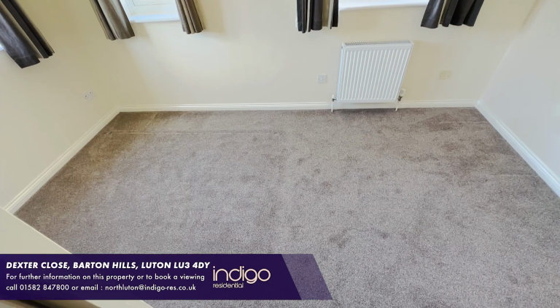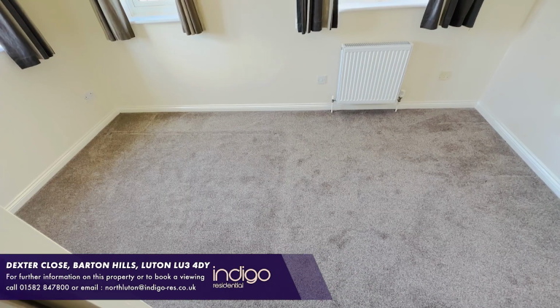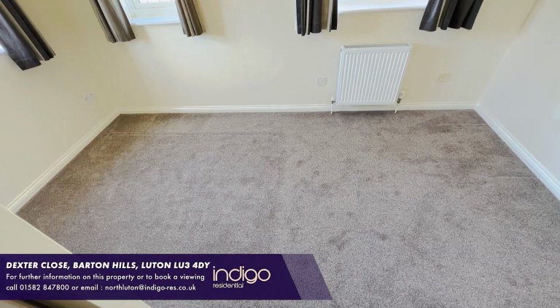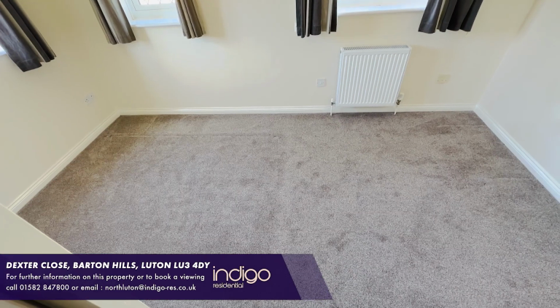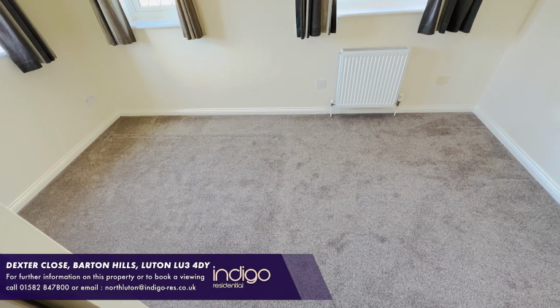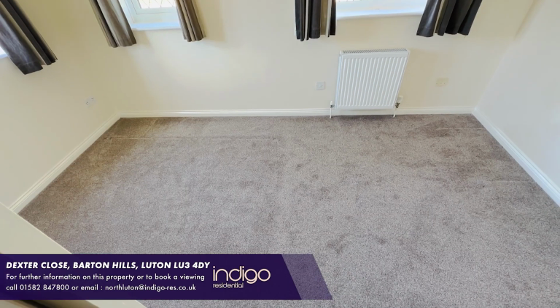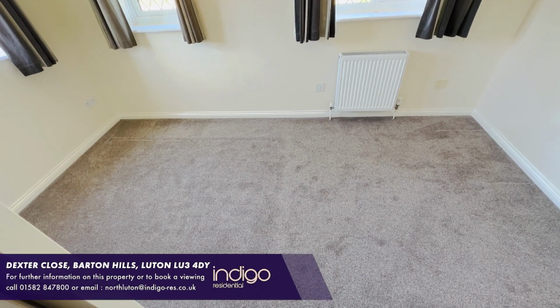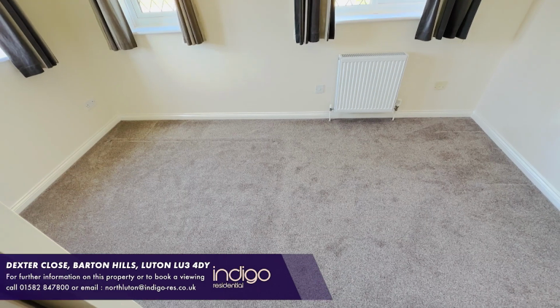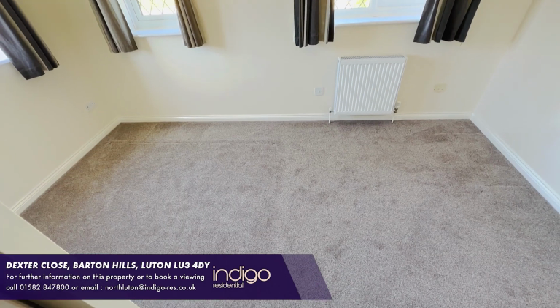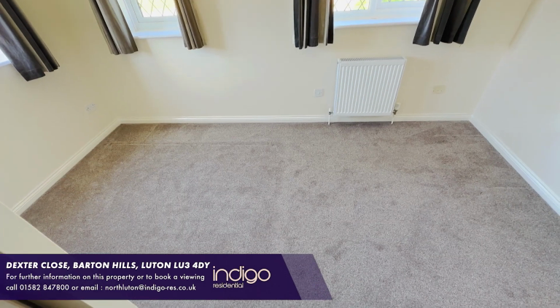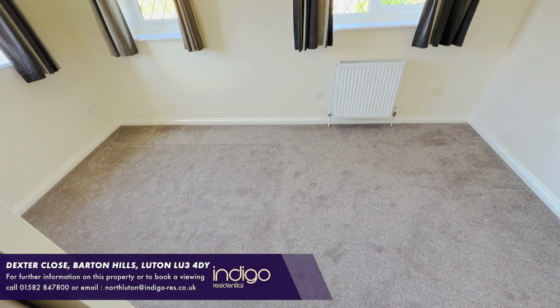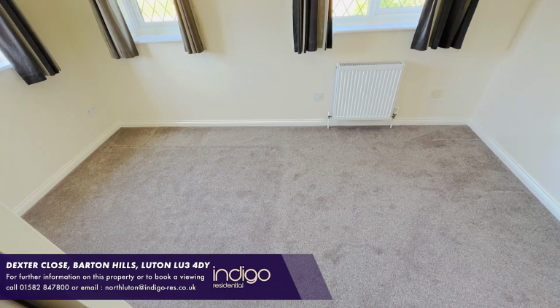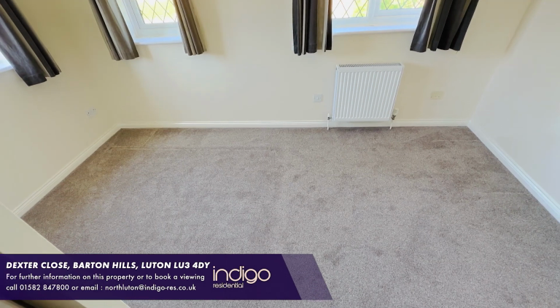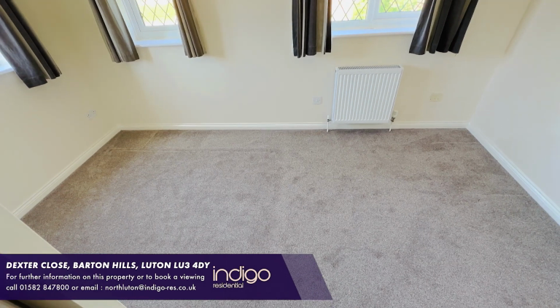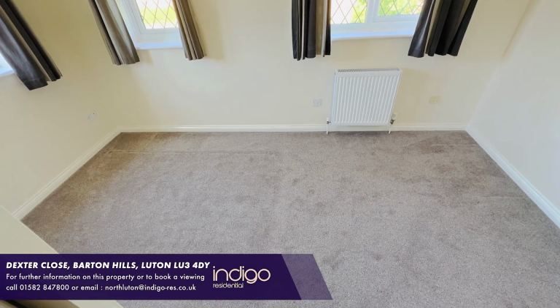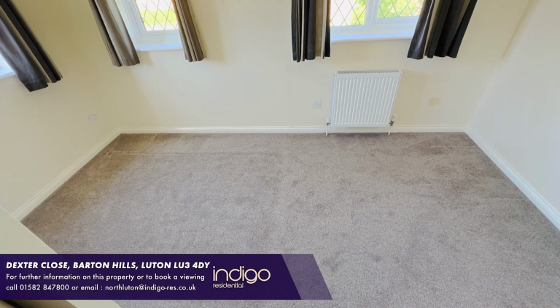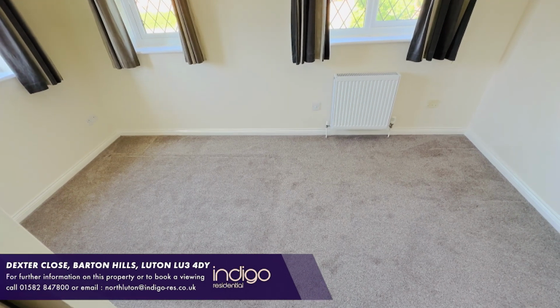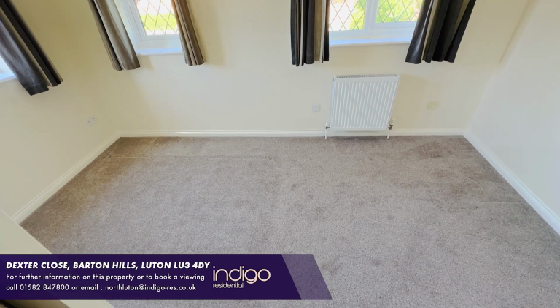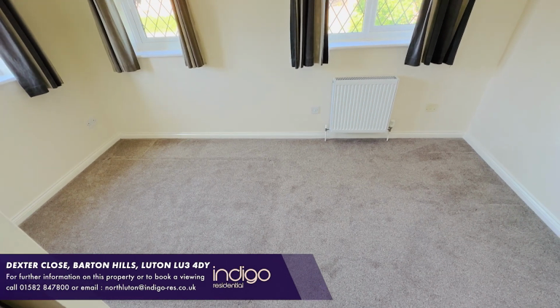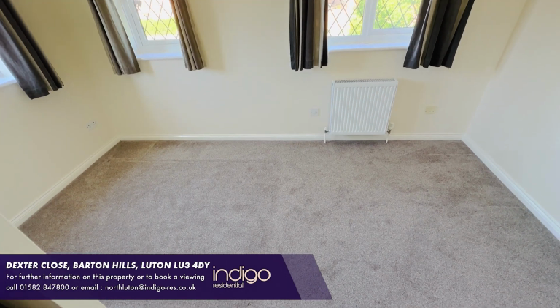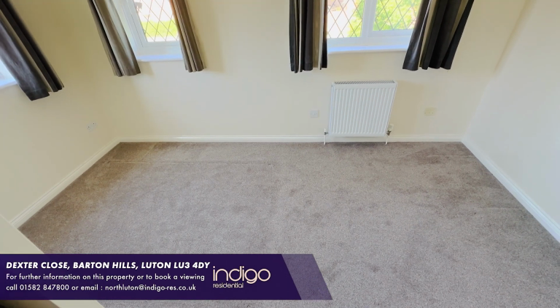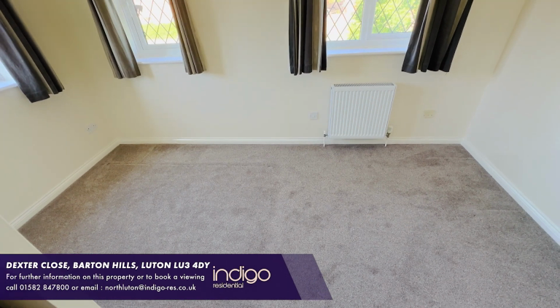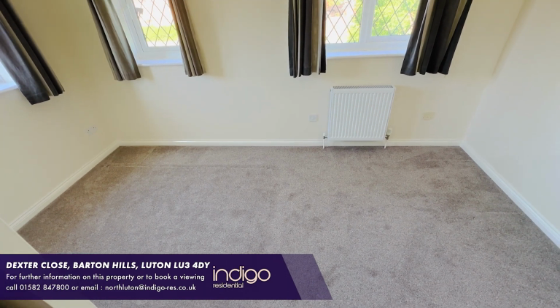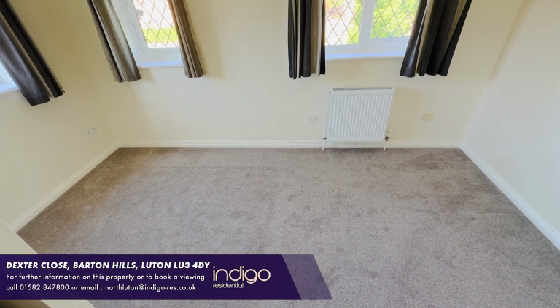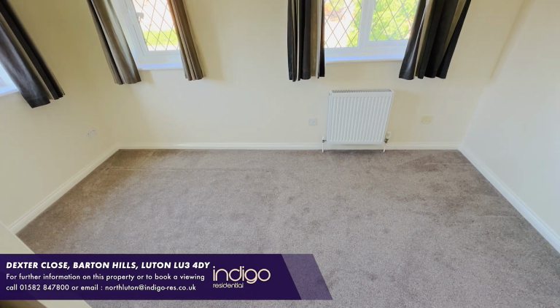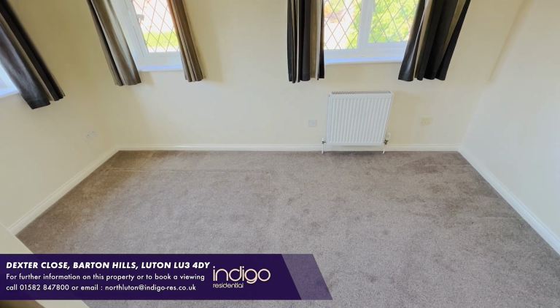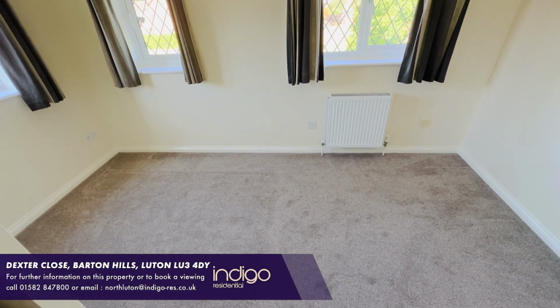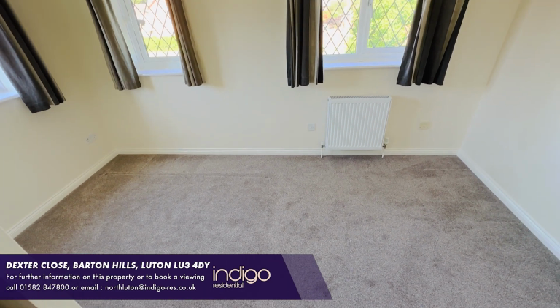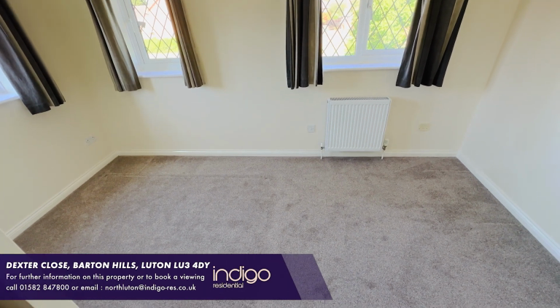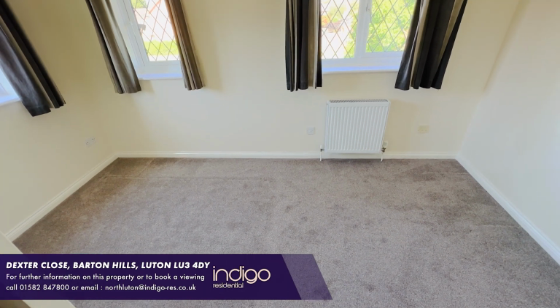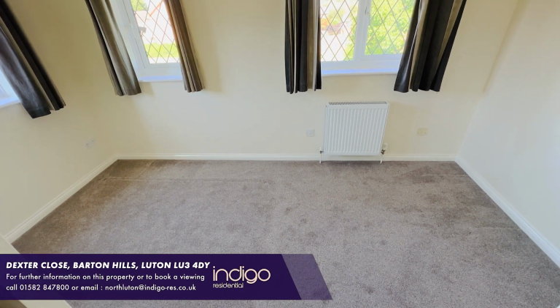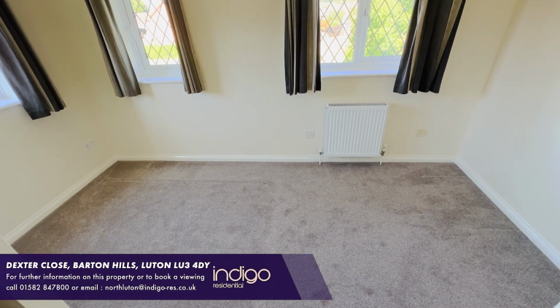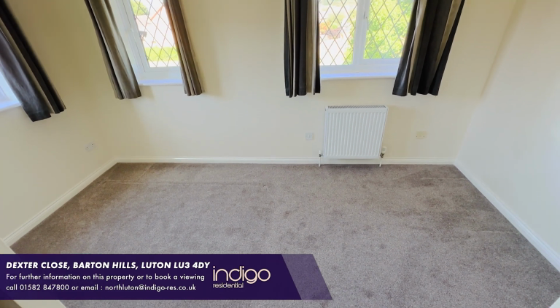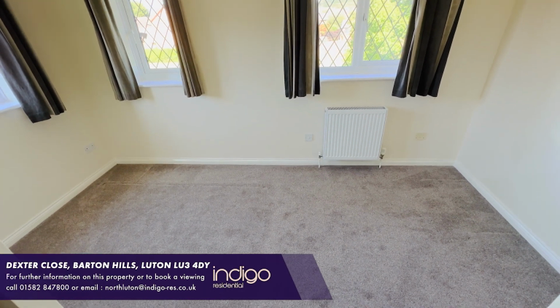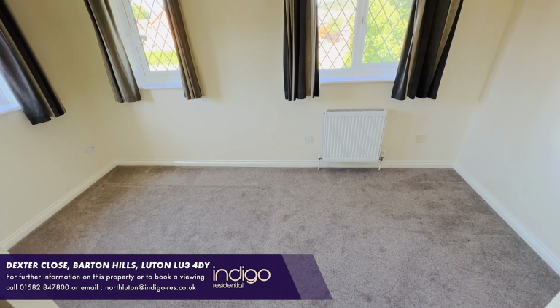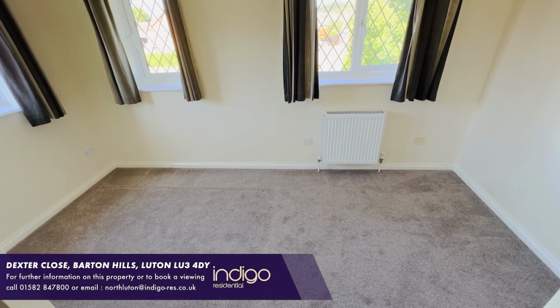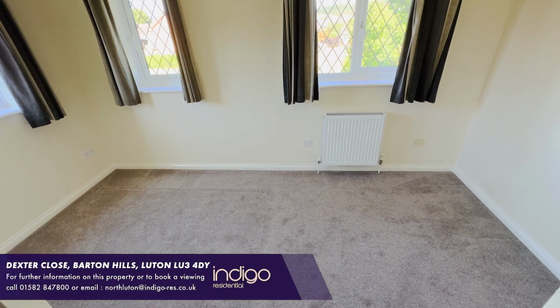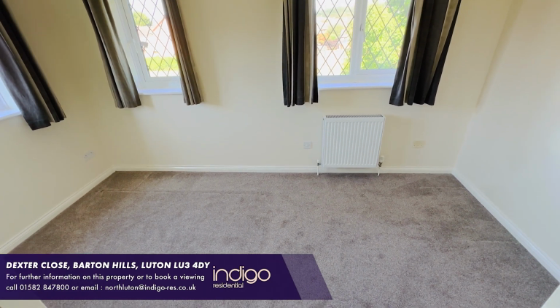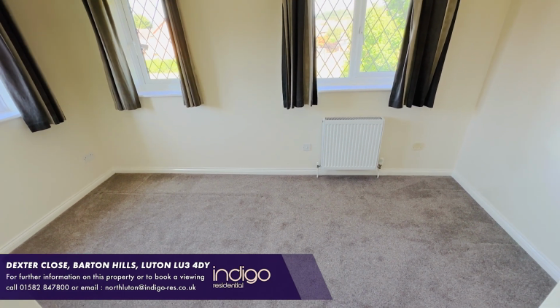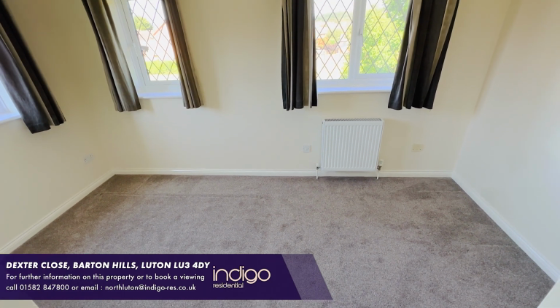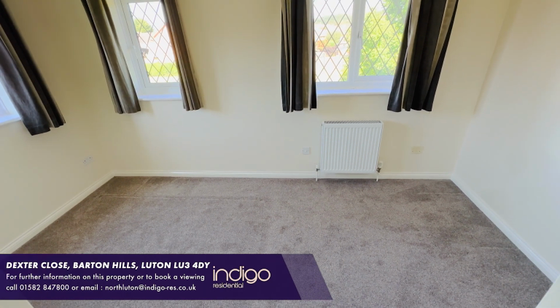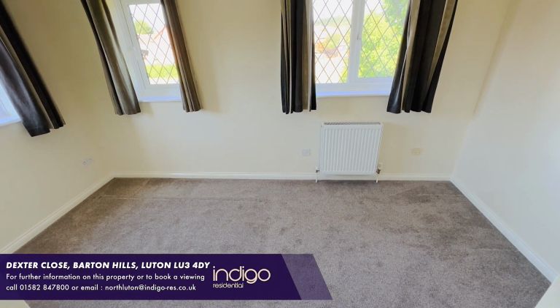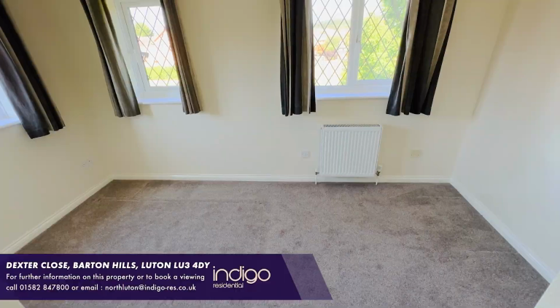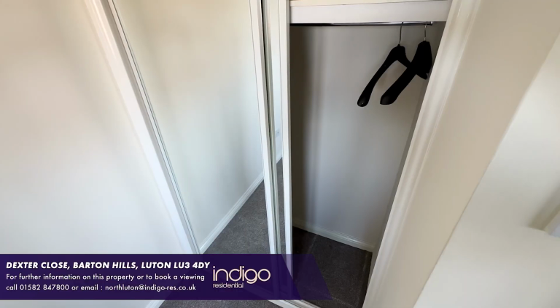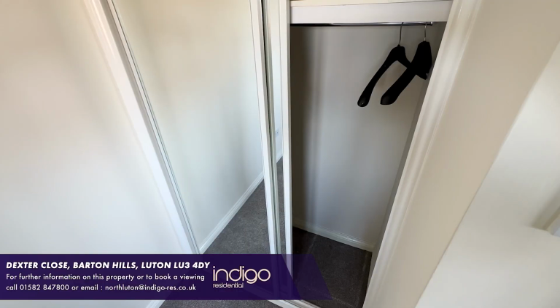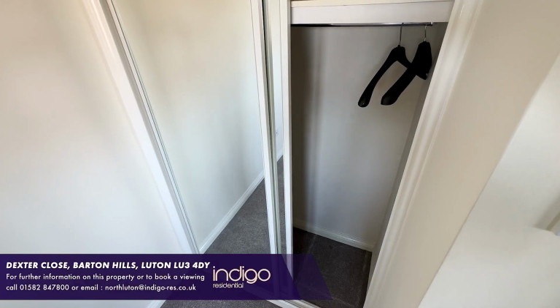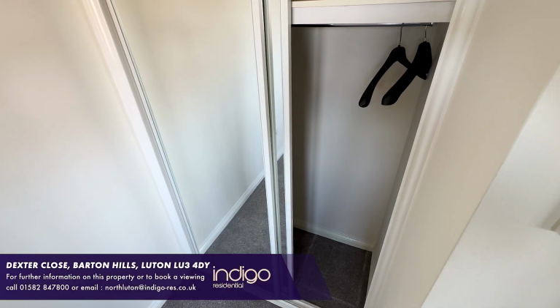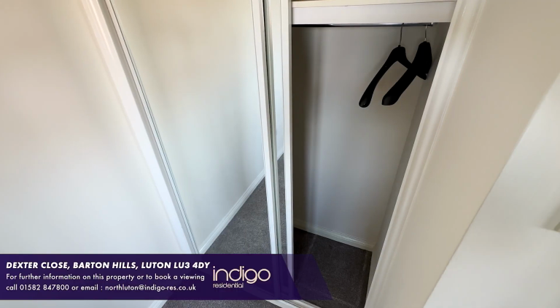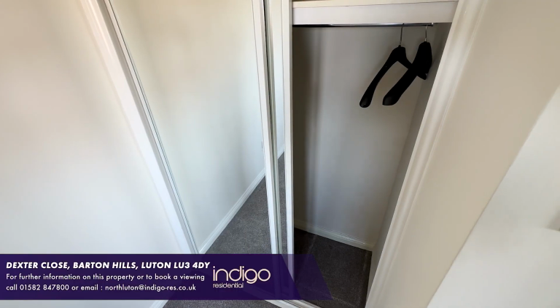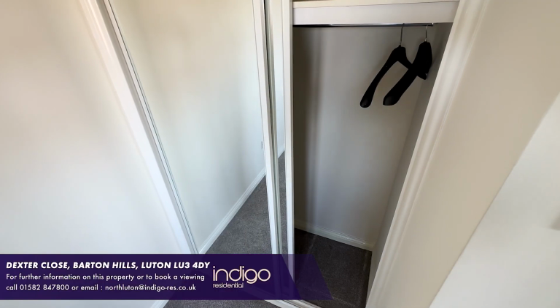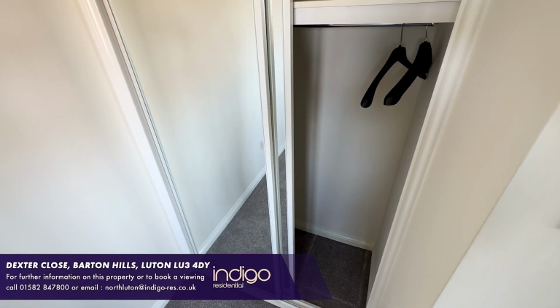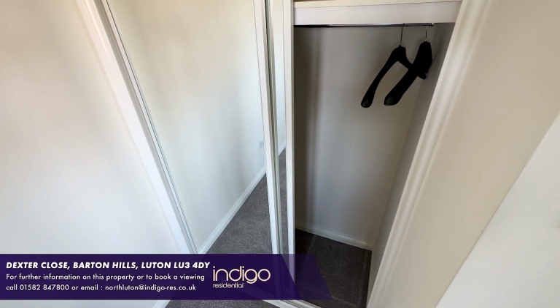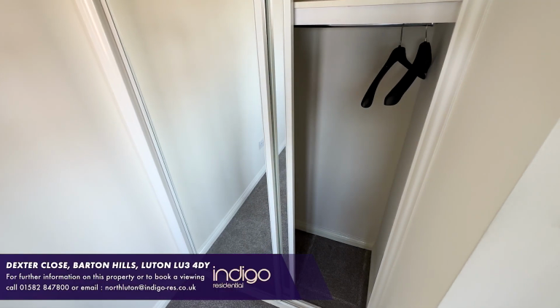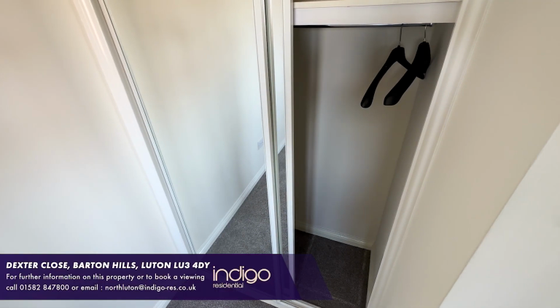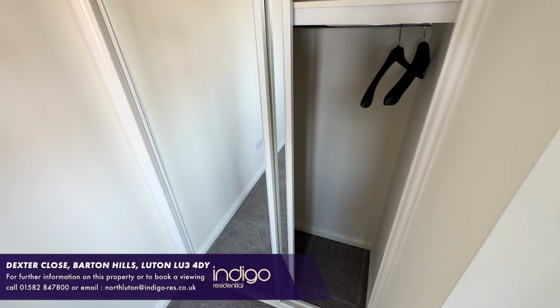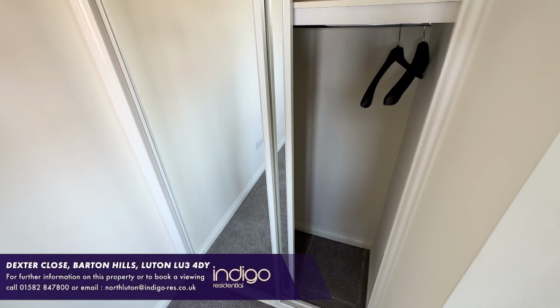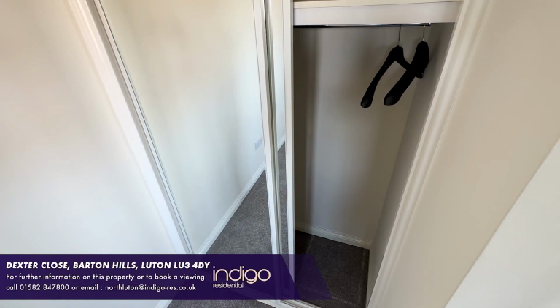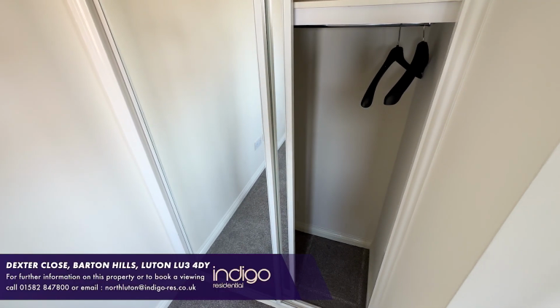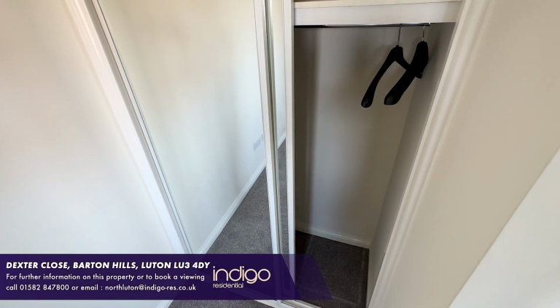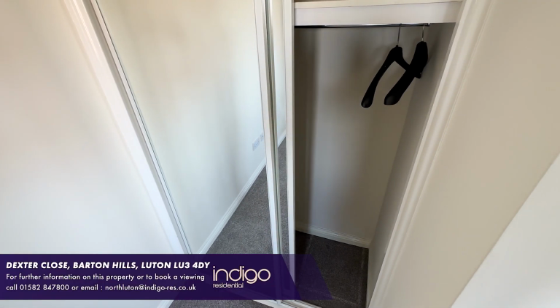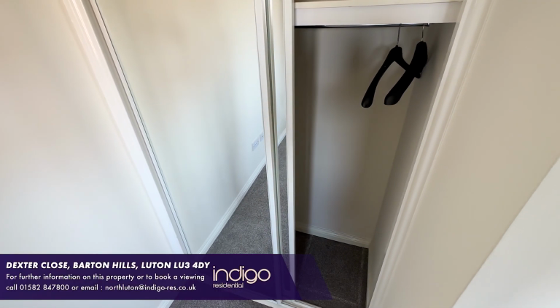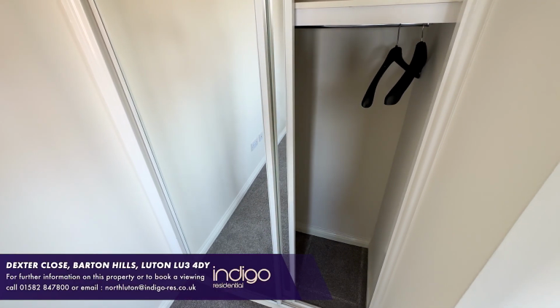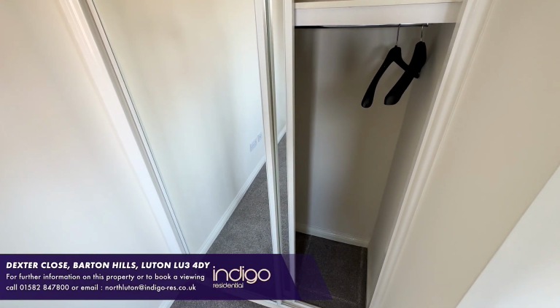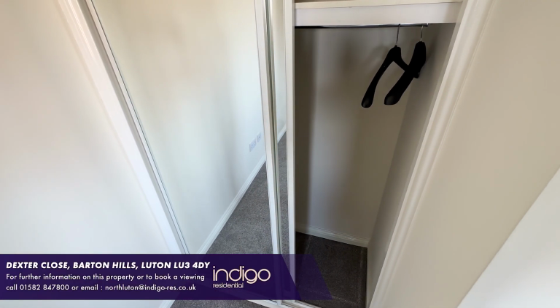The bedroom has double glazed windows to the front and side and has built-in wardrobes with glass sliding doors.